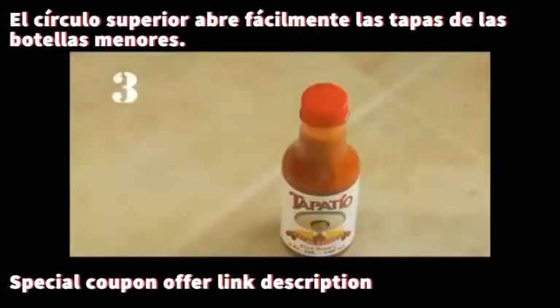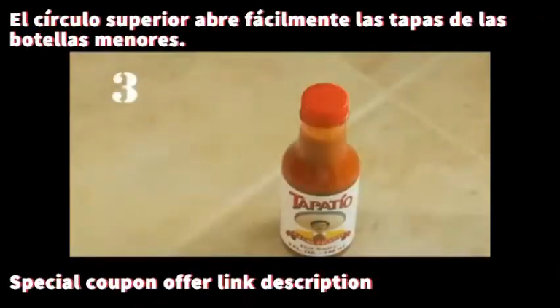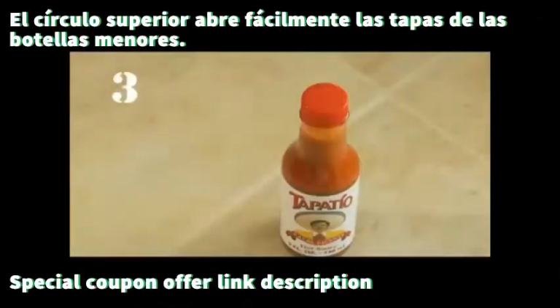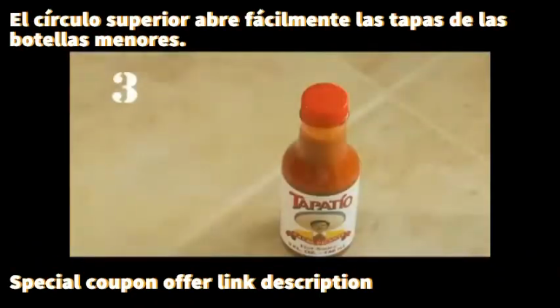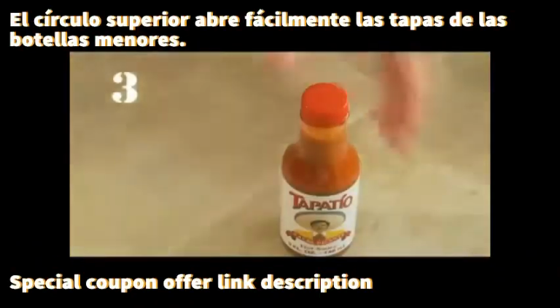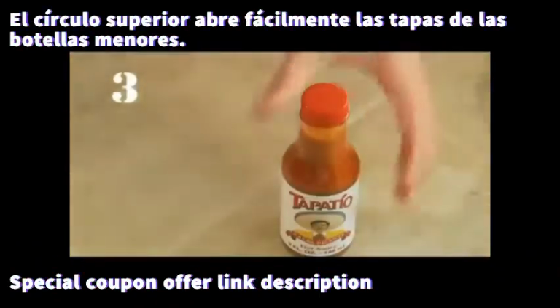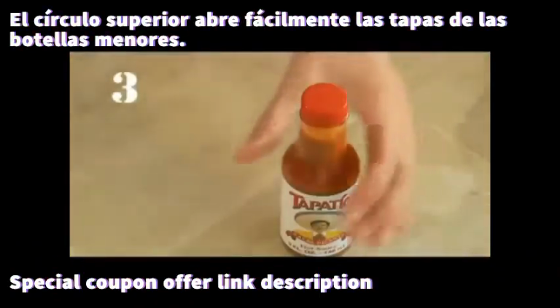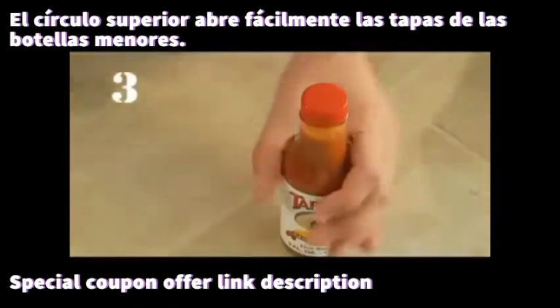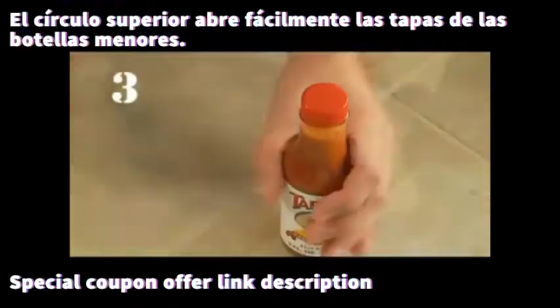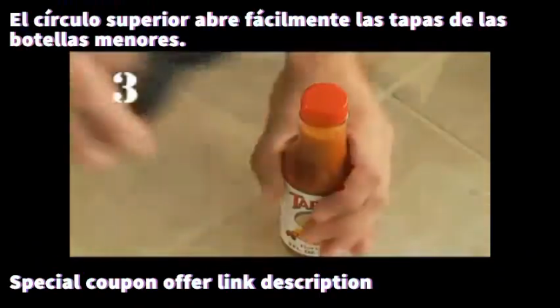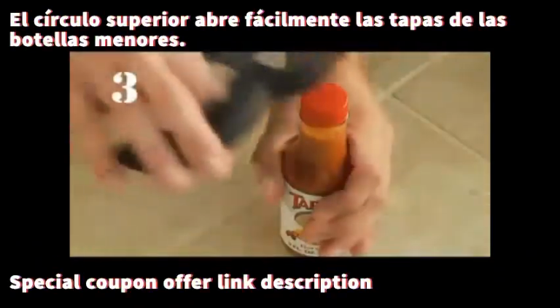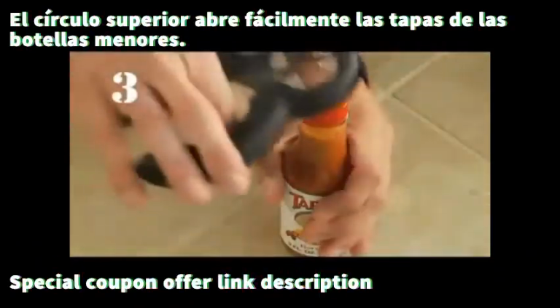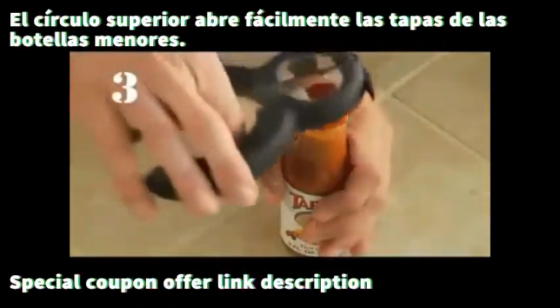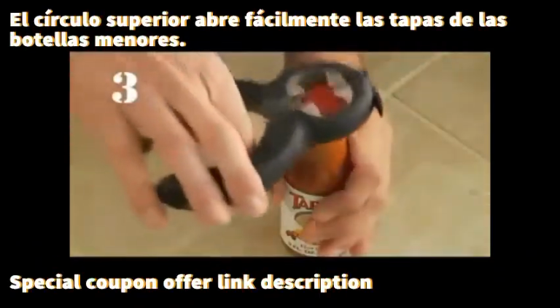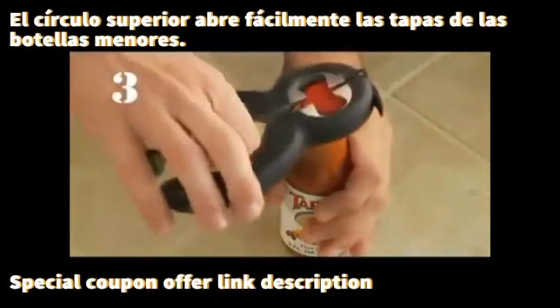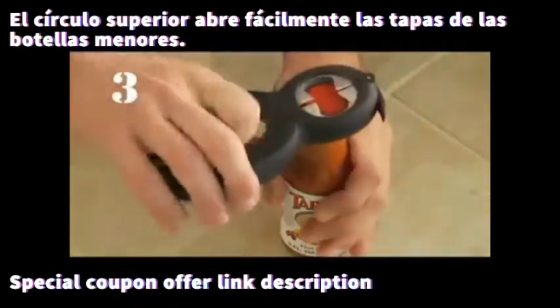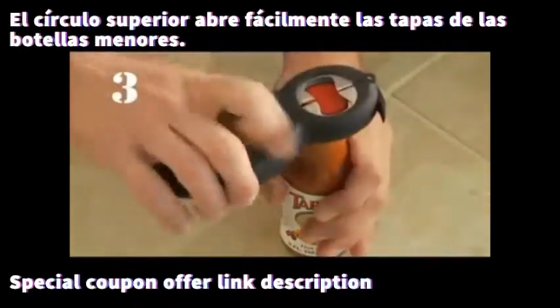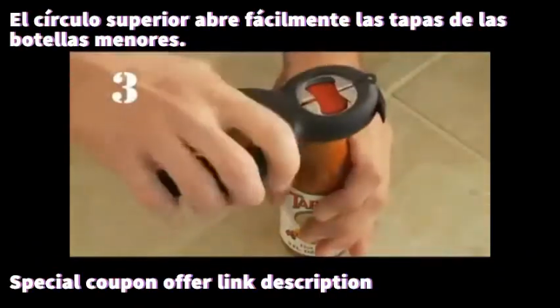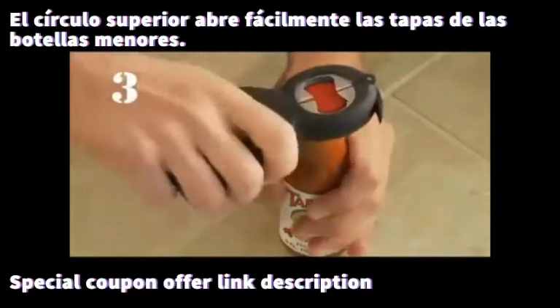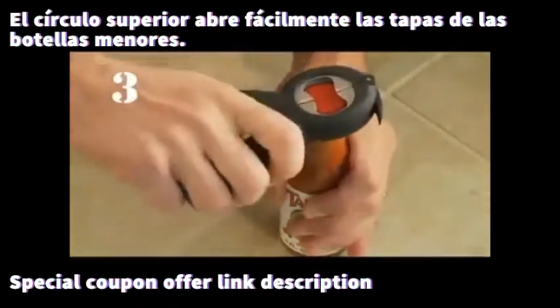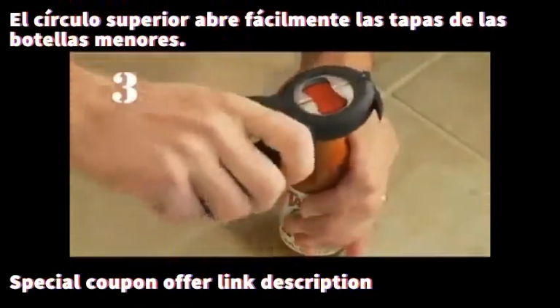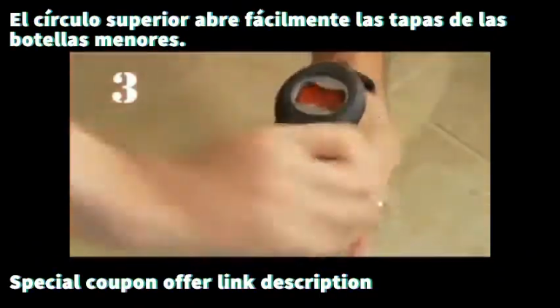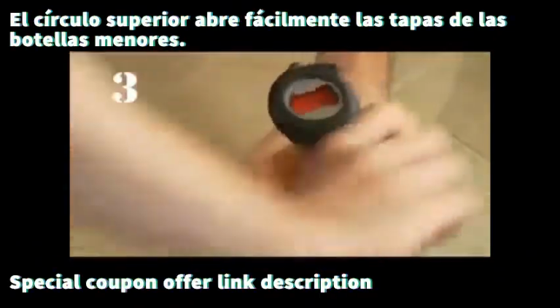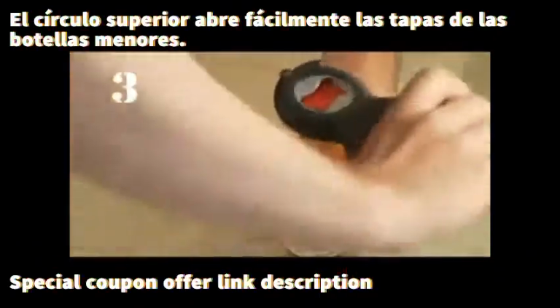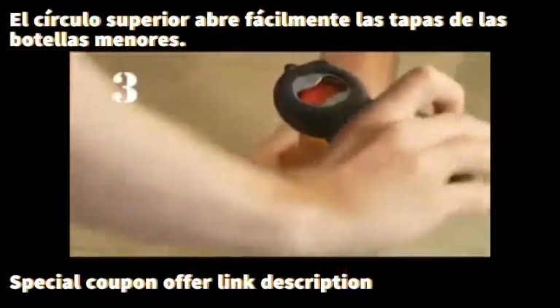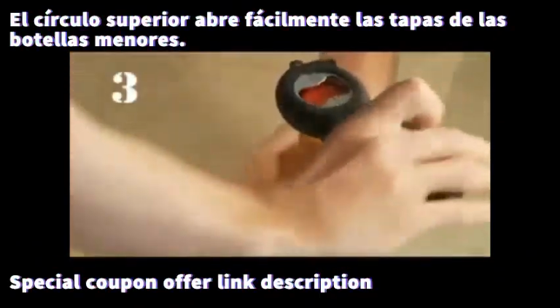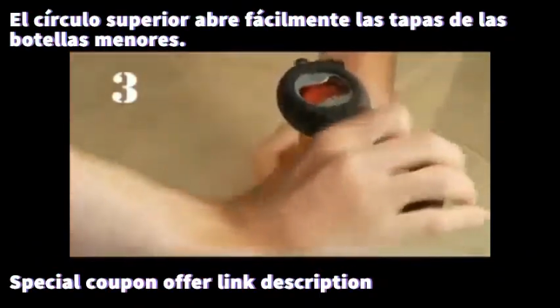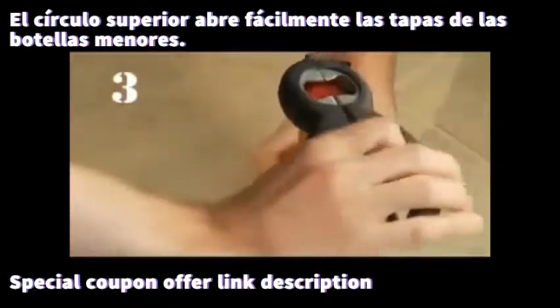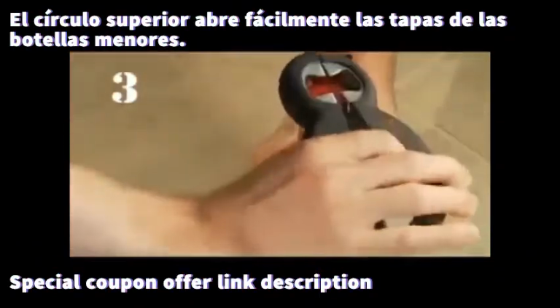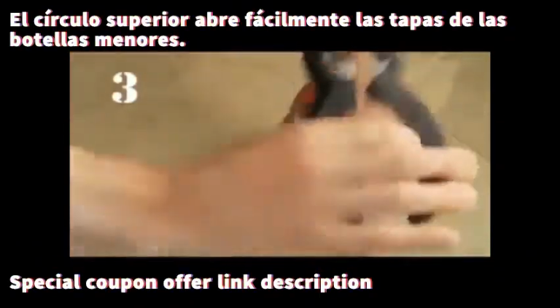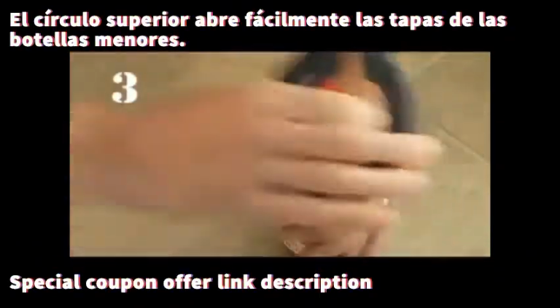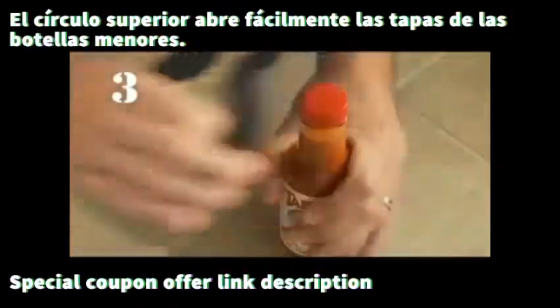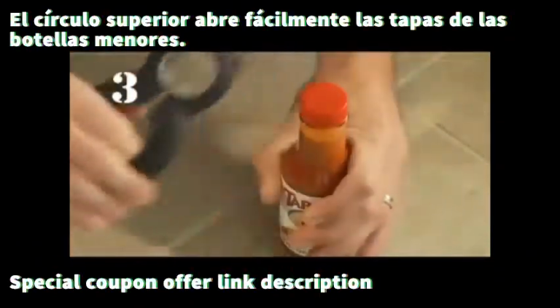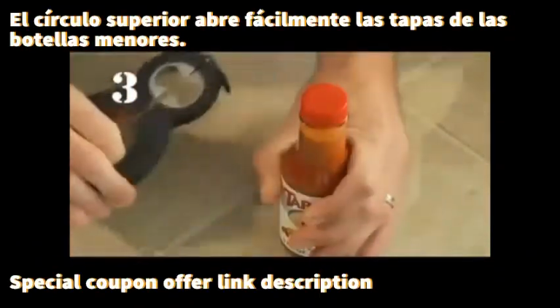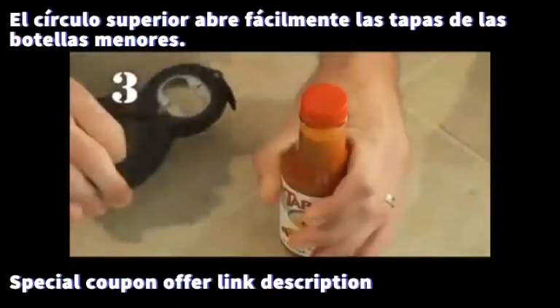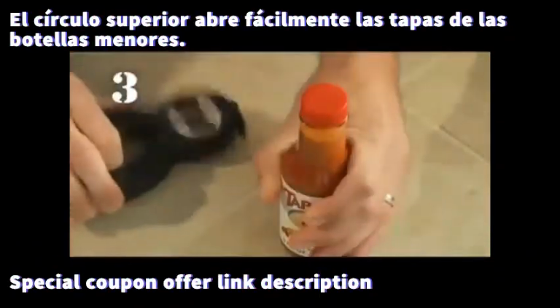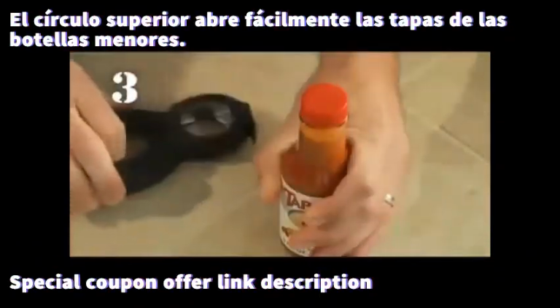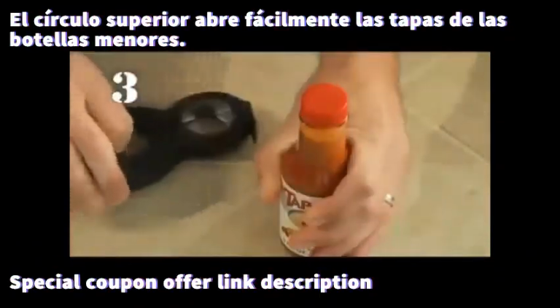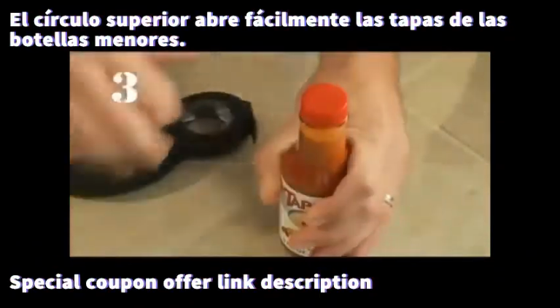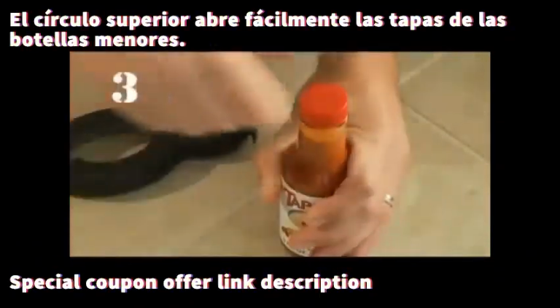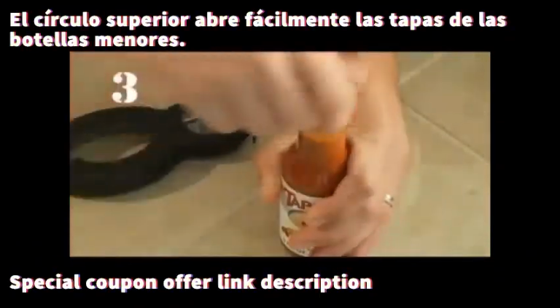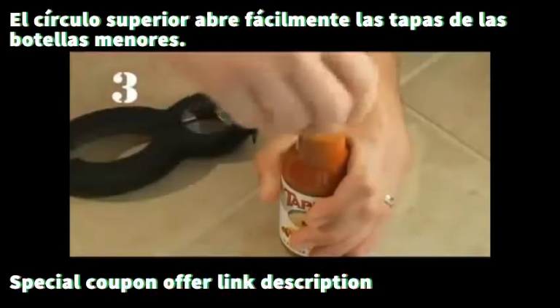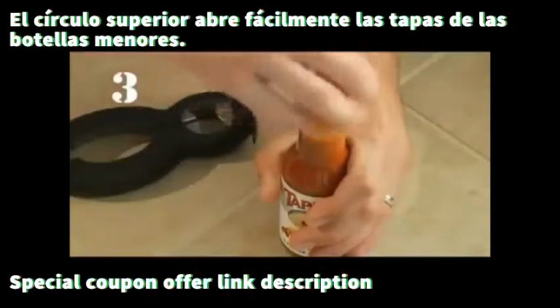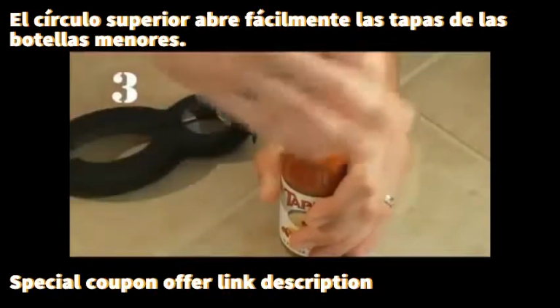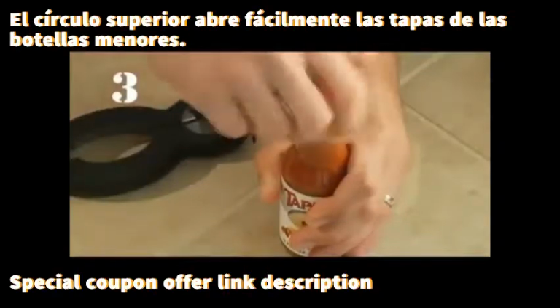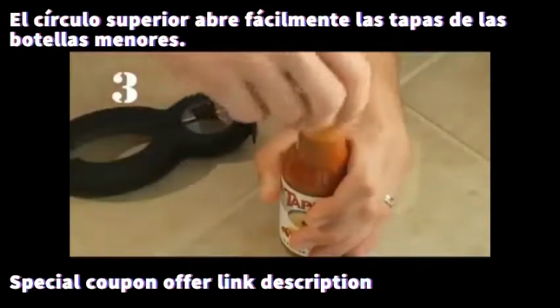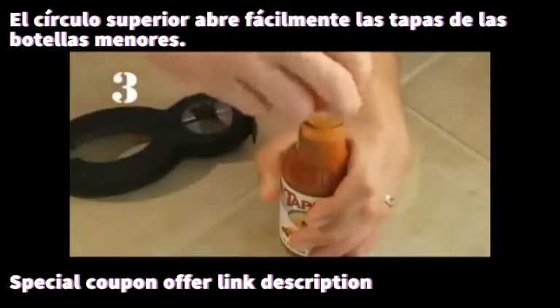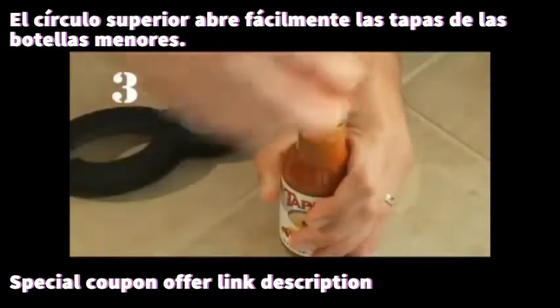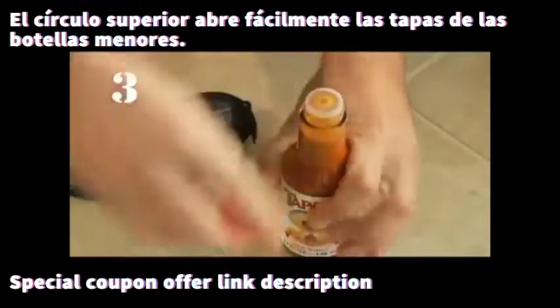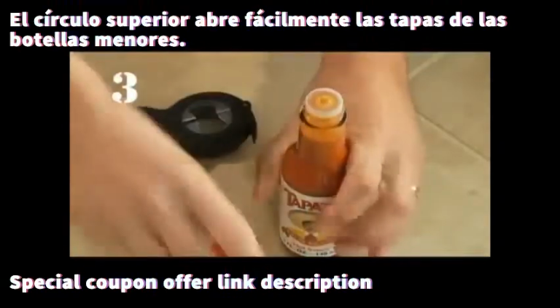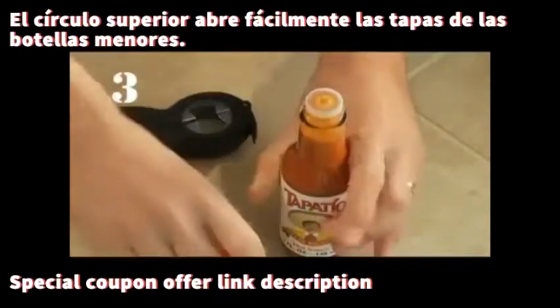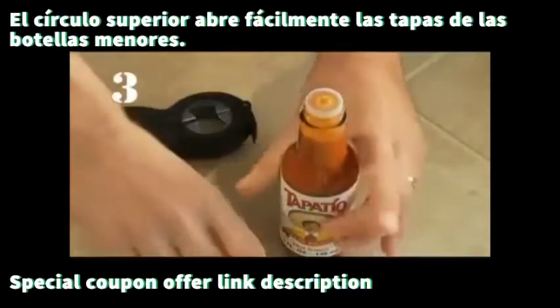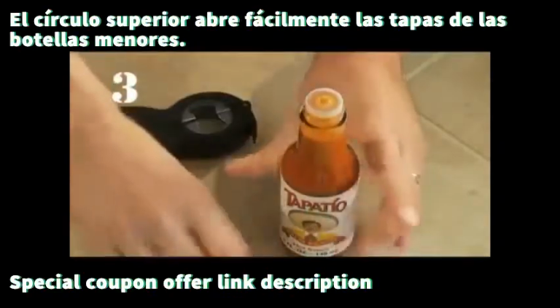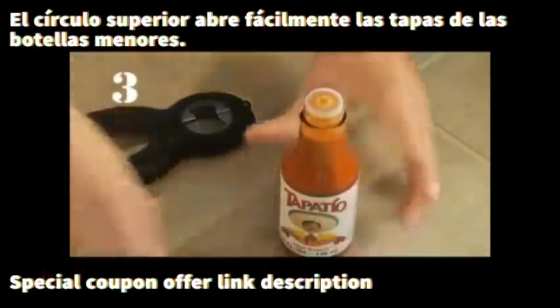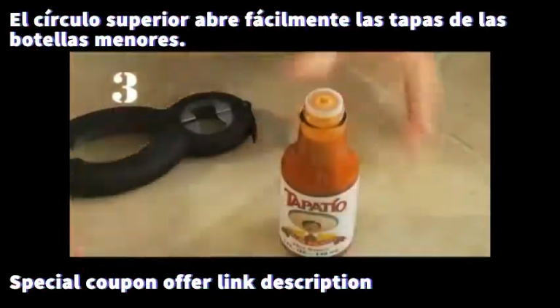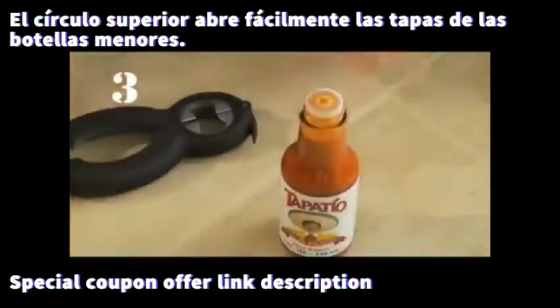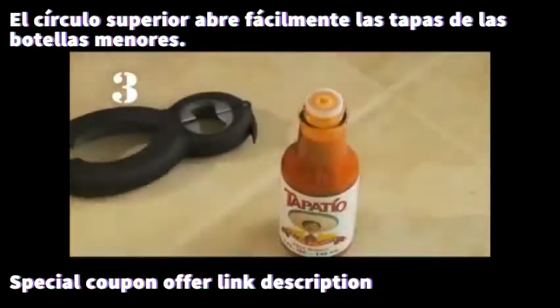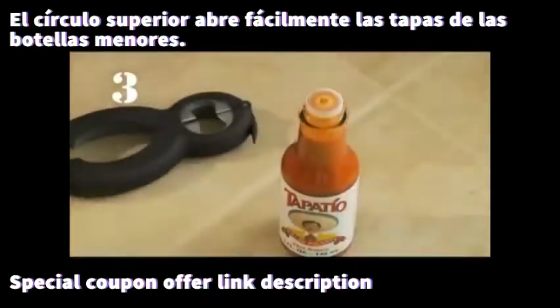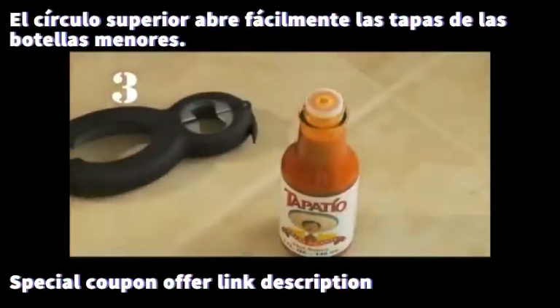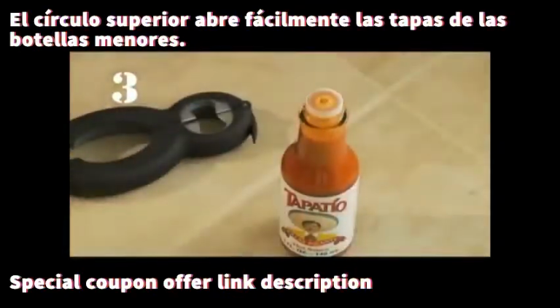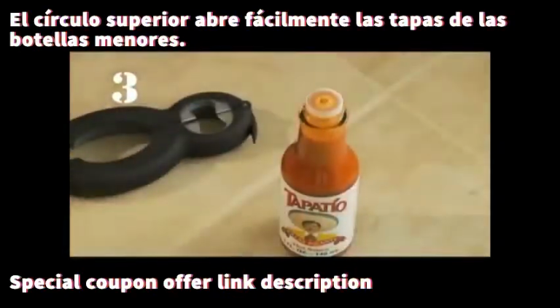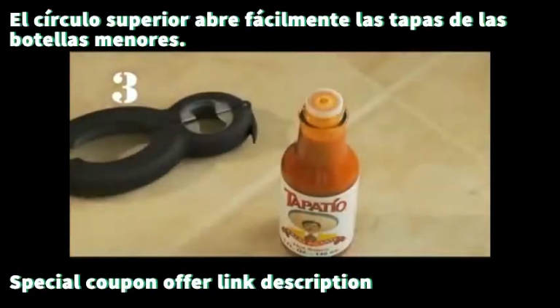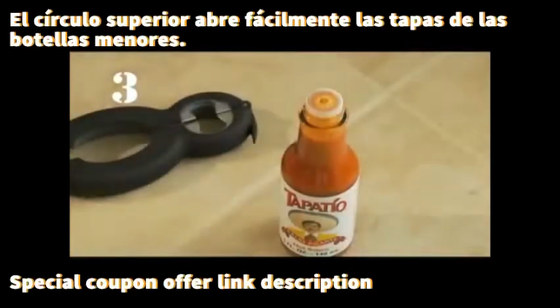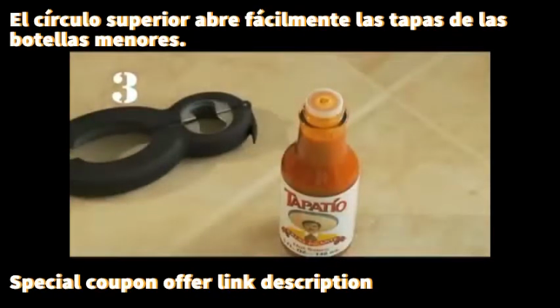Bottle tops. The opposite side of the bottle cap opener is perfect for gripping smaller bottle tops to effortlessly open them.